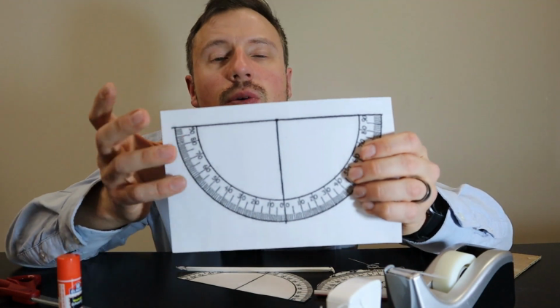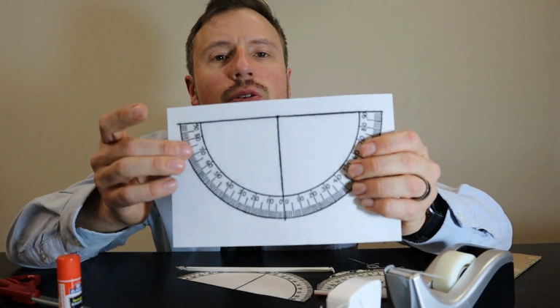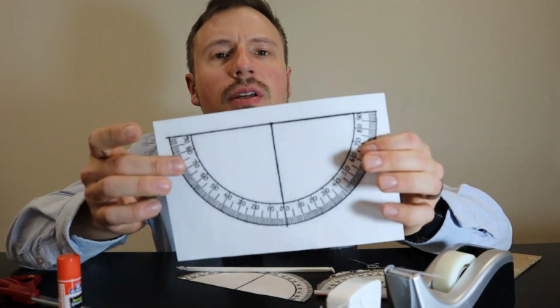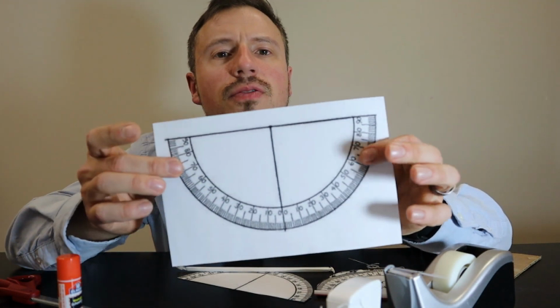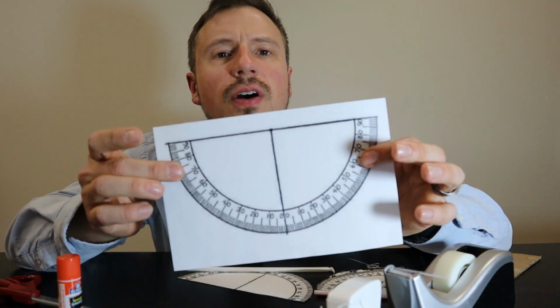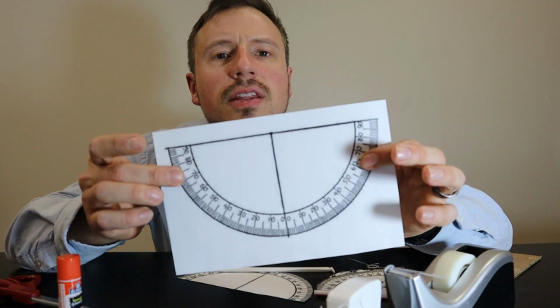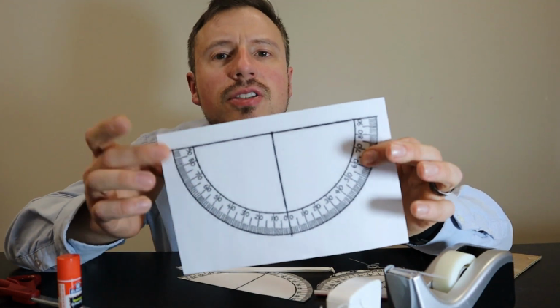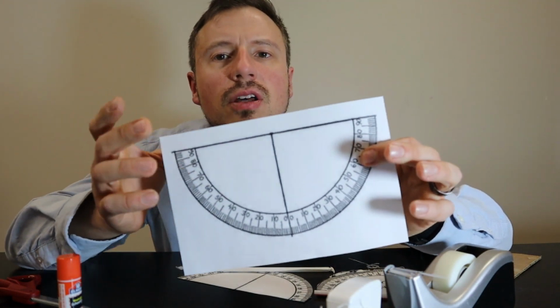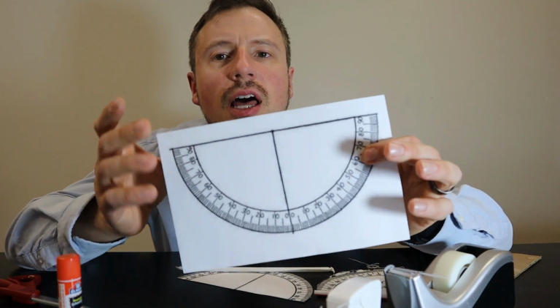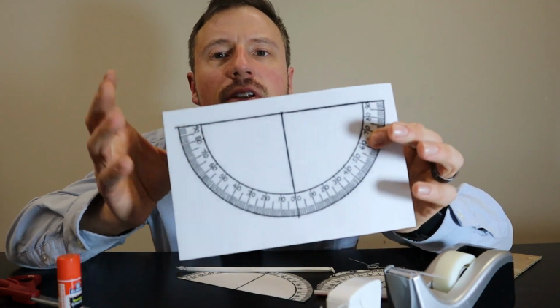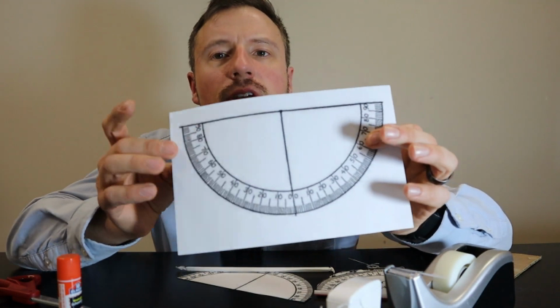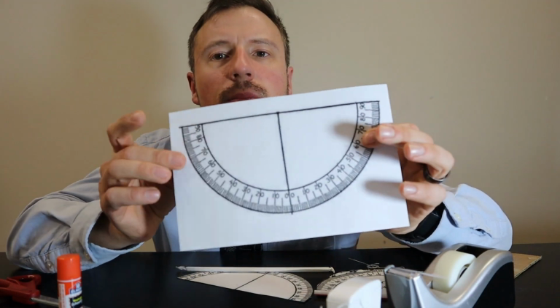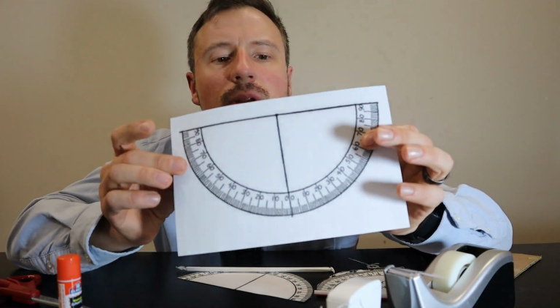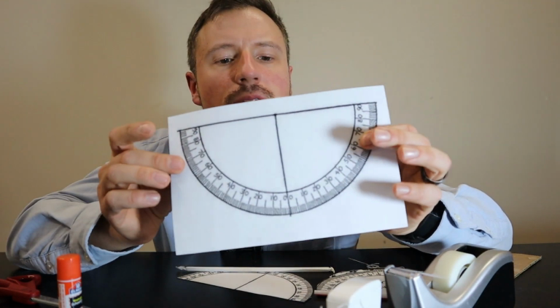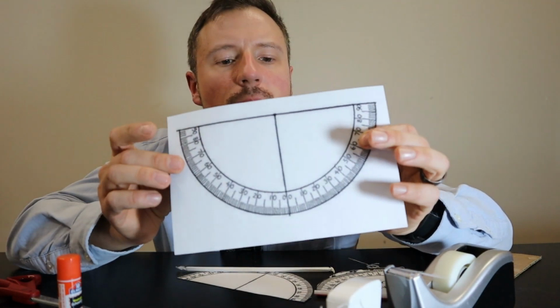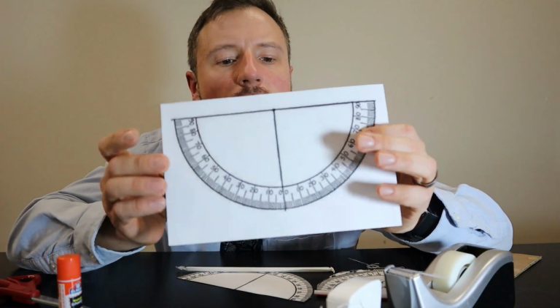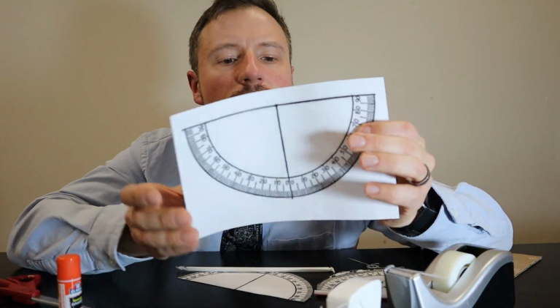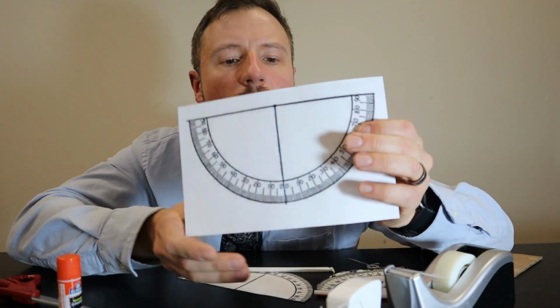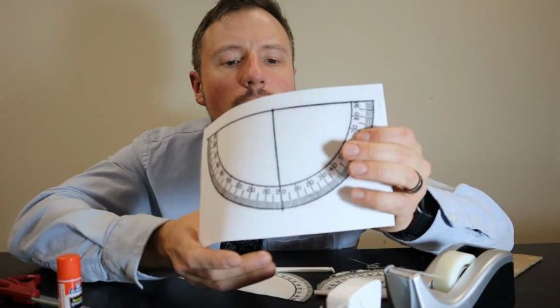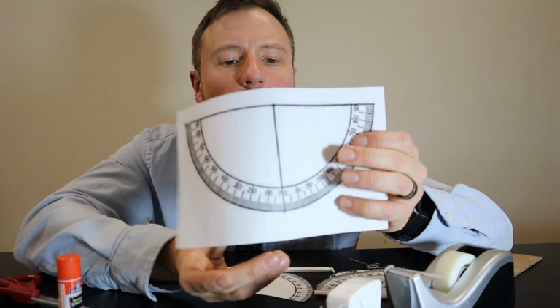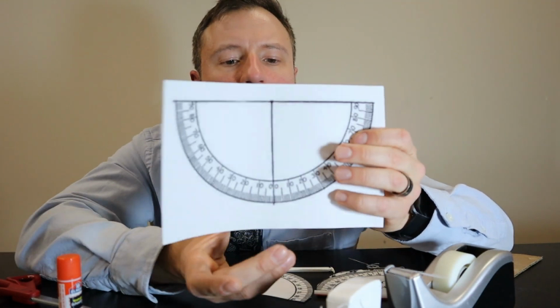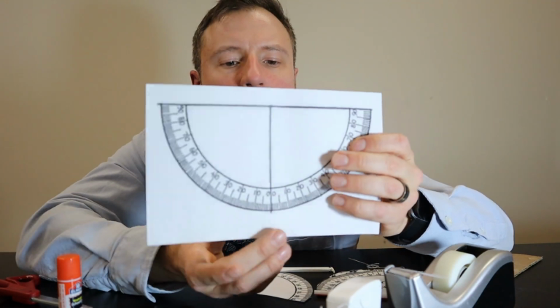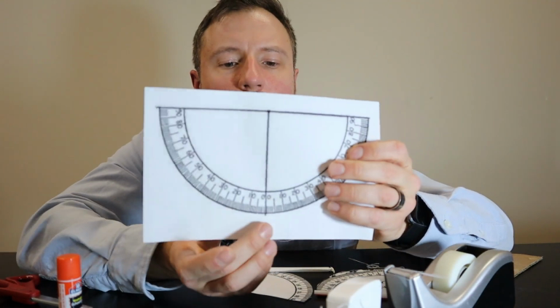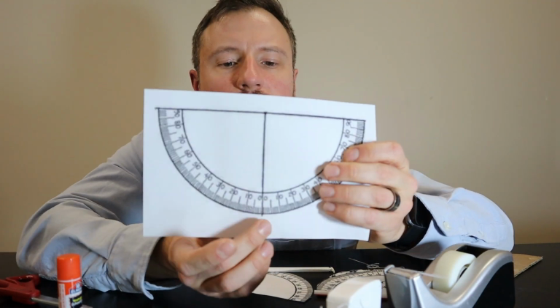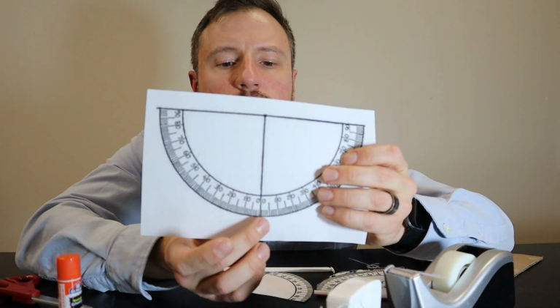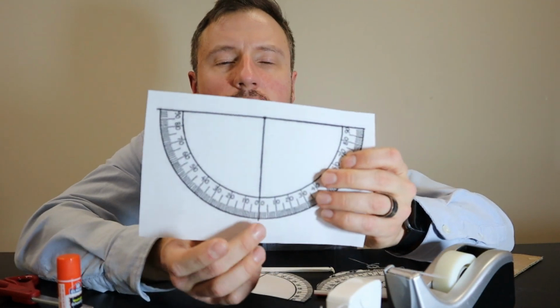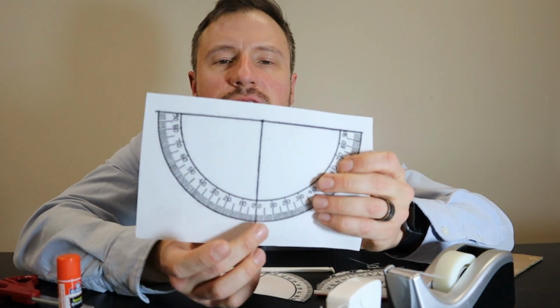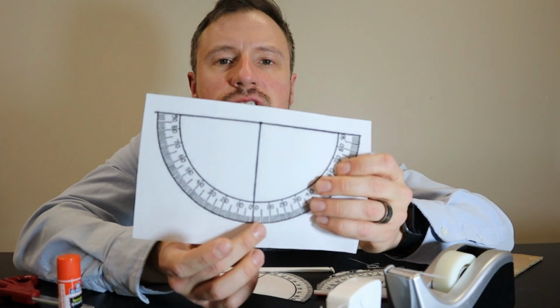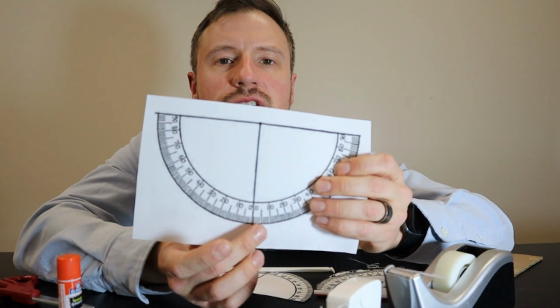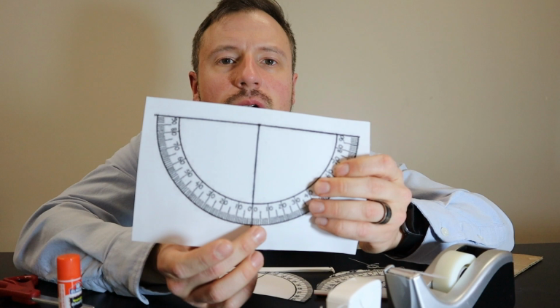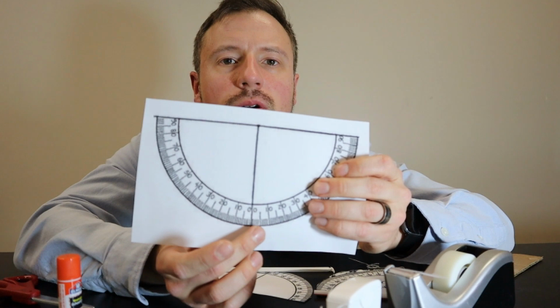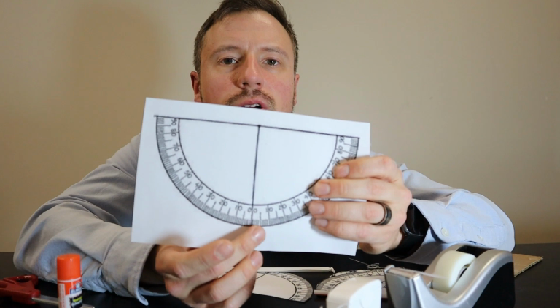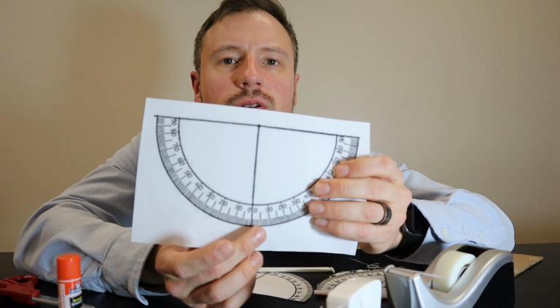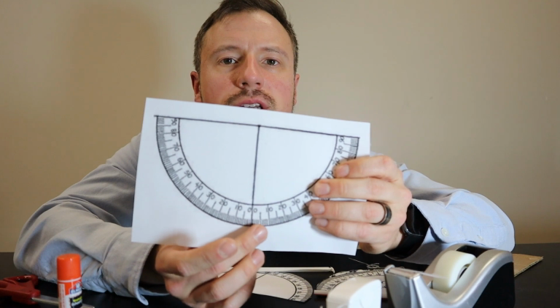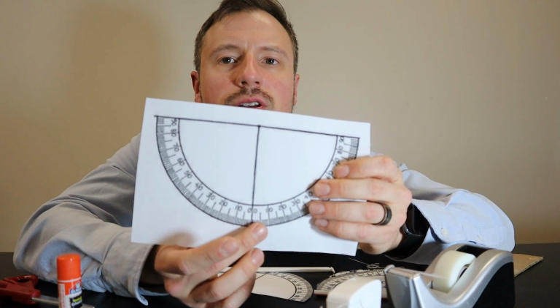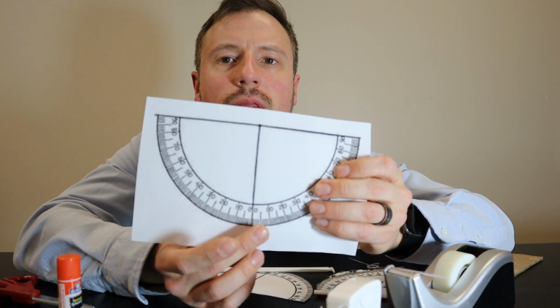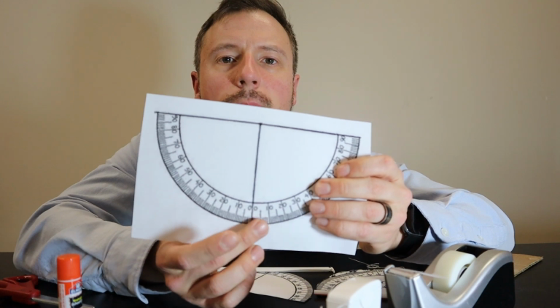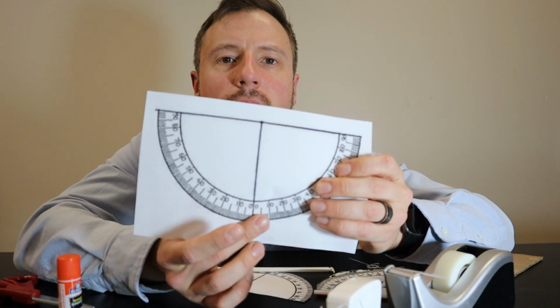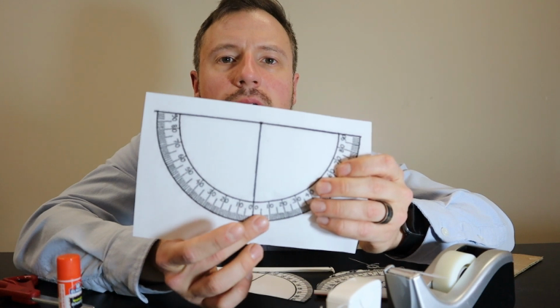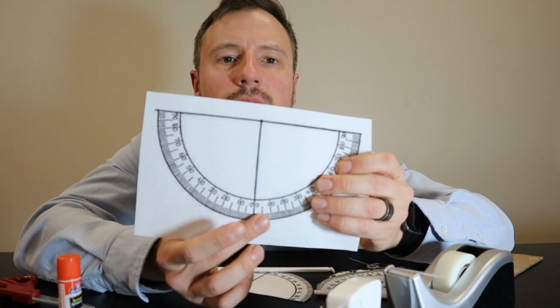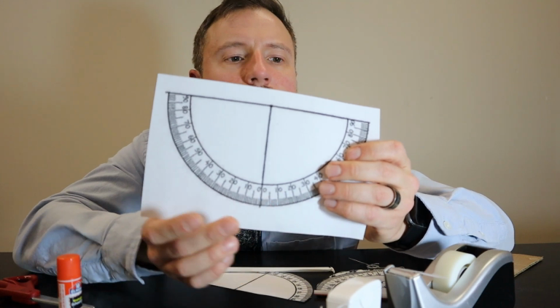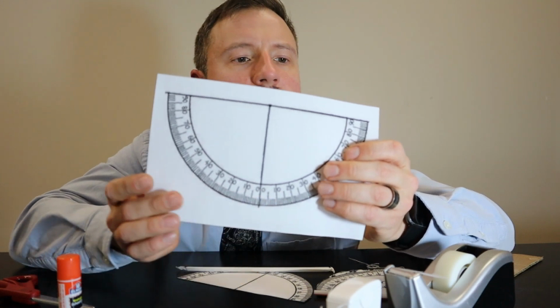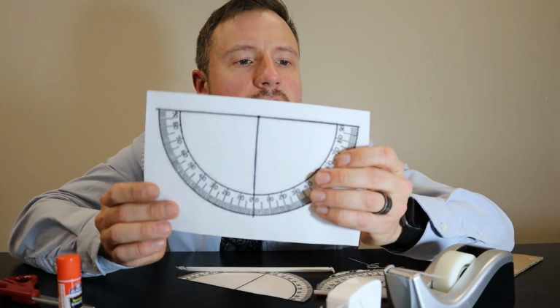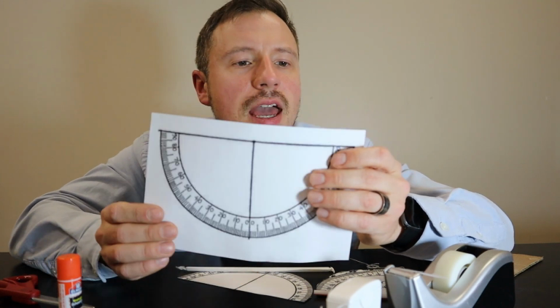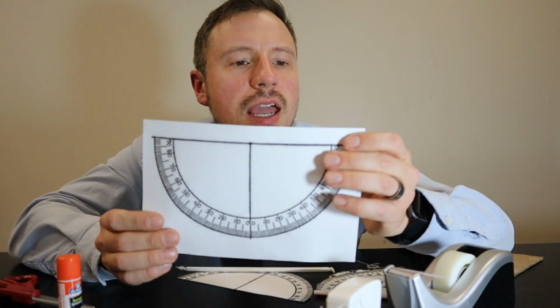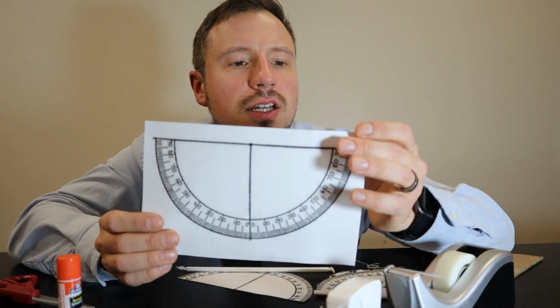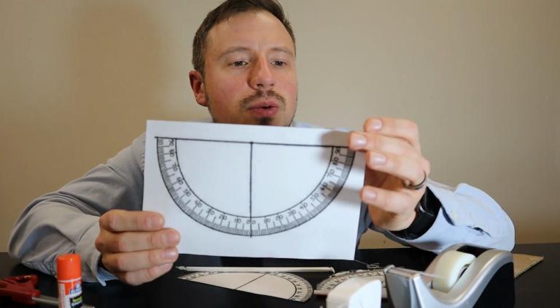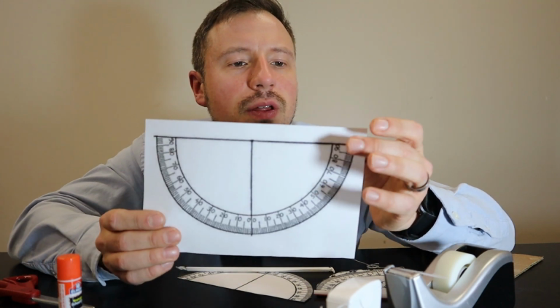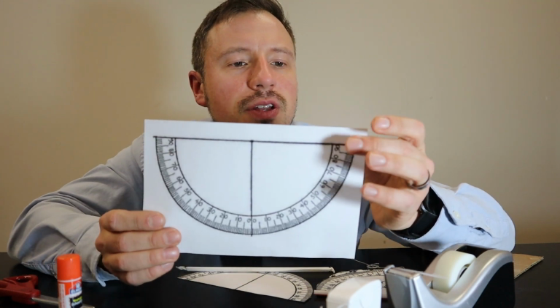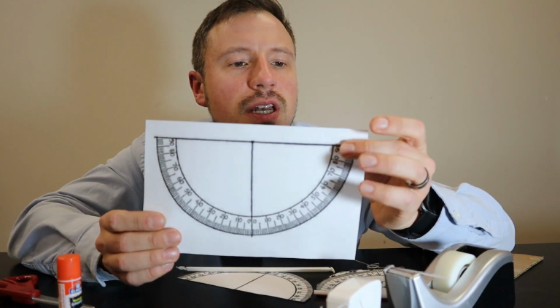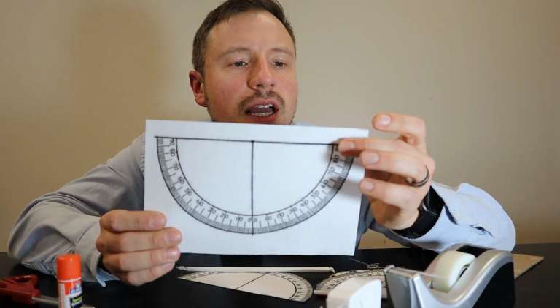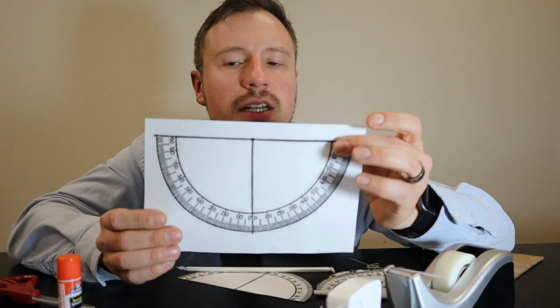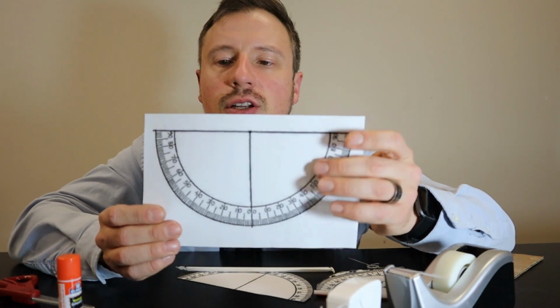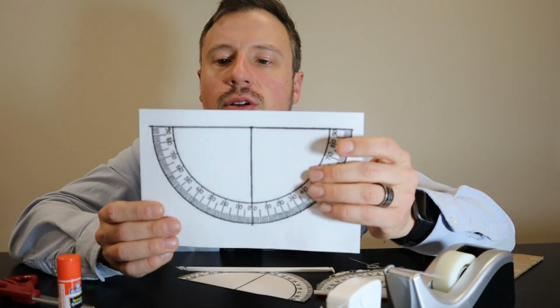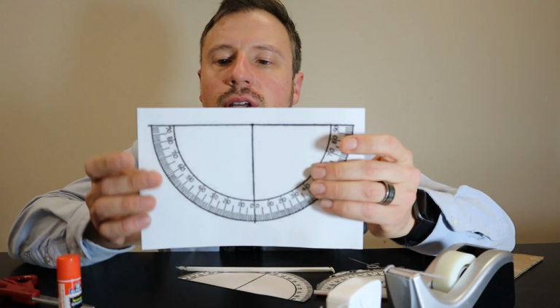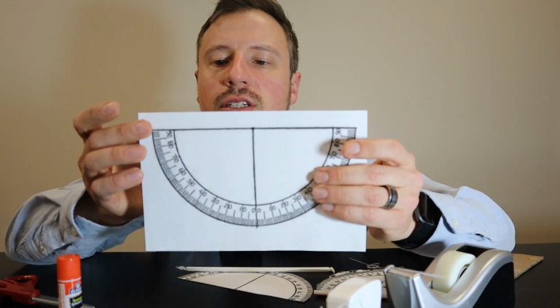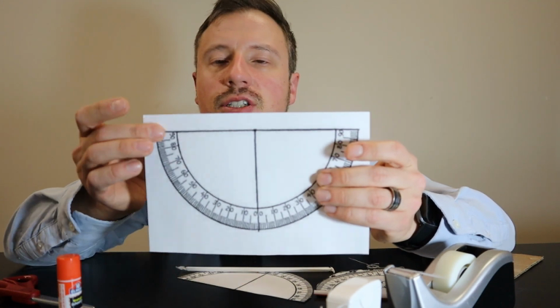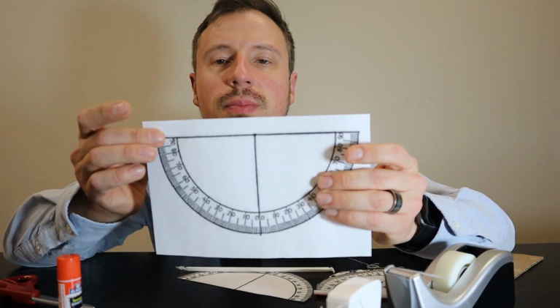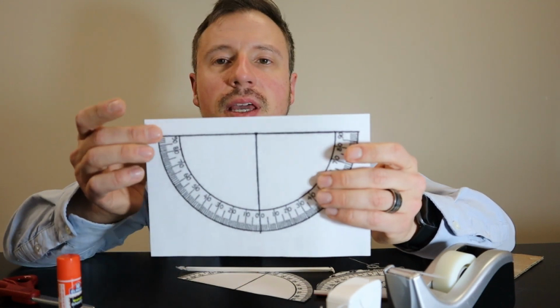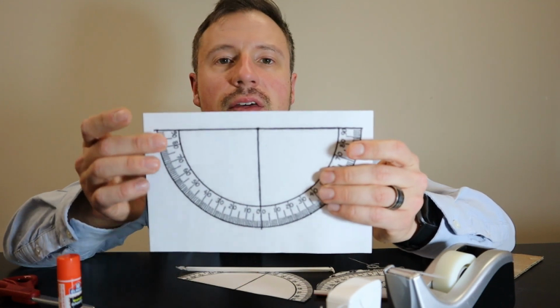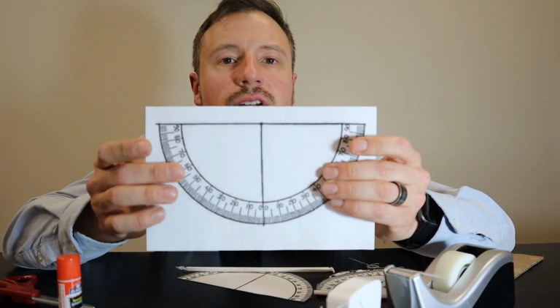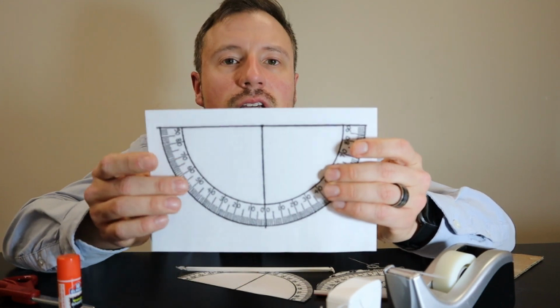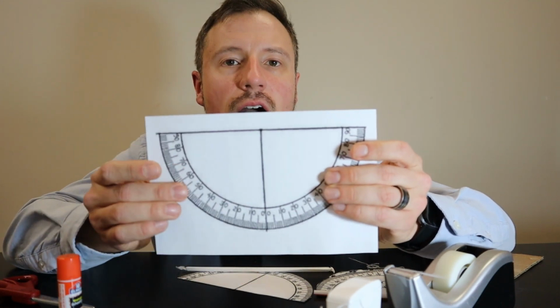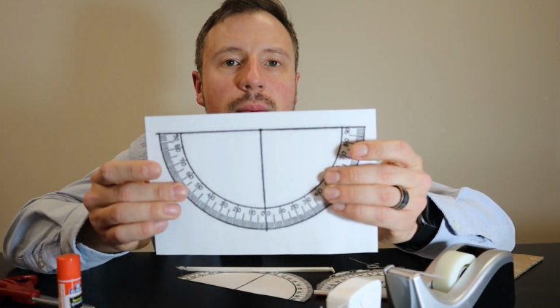You'll also need scissors and an inverted protractor. You can find these online and print them off. What you want is the zero degrees on the bottom and the 90 degrees at the top.